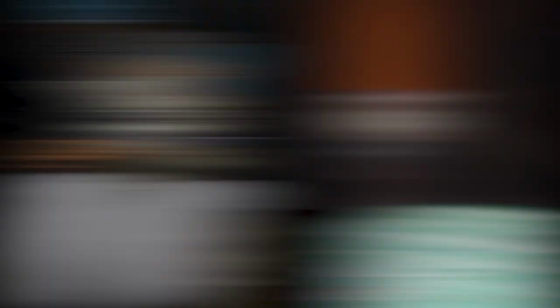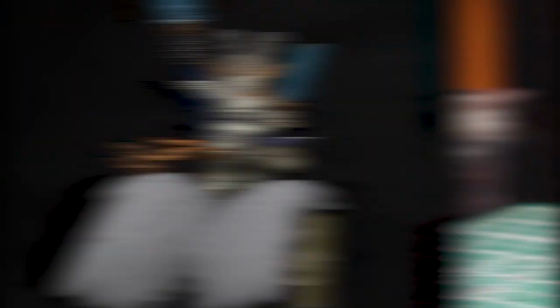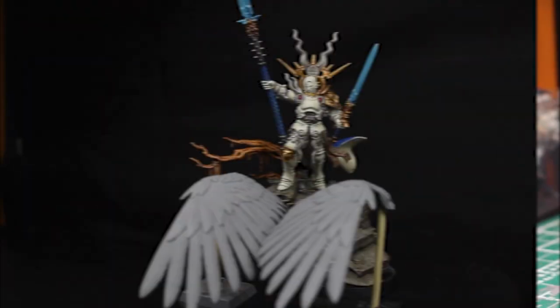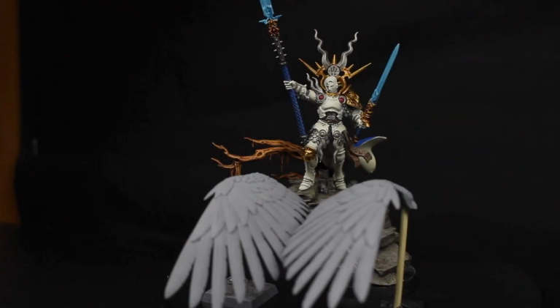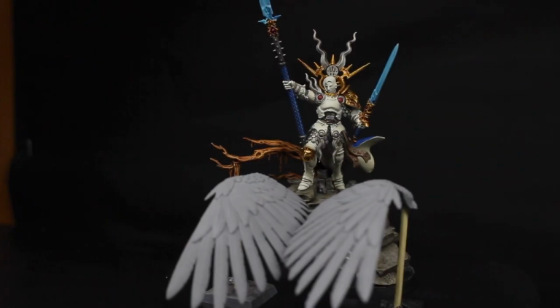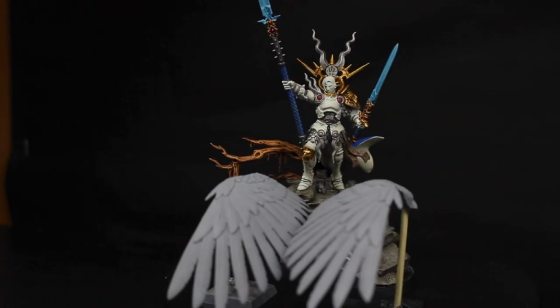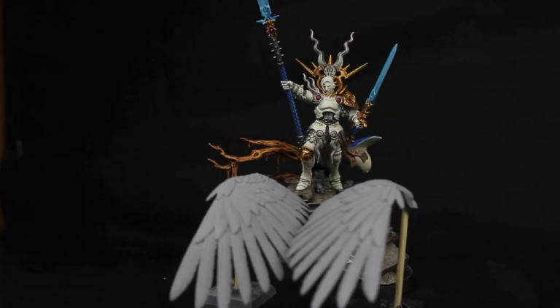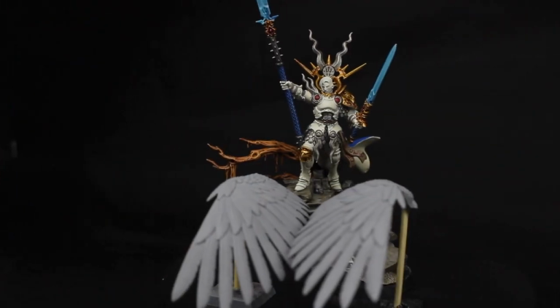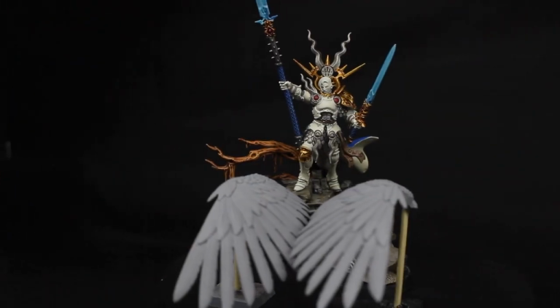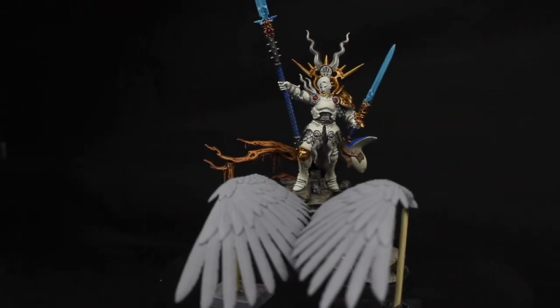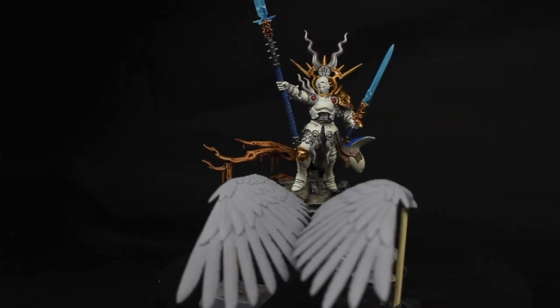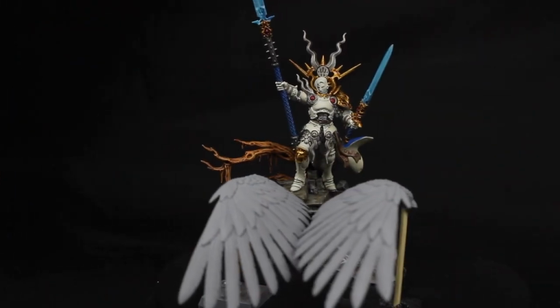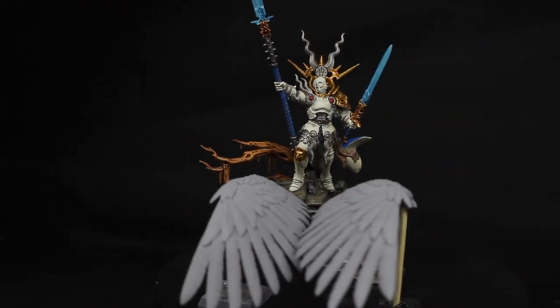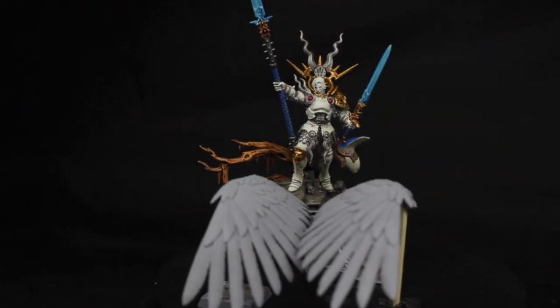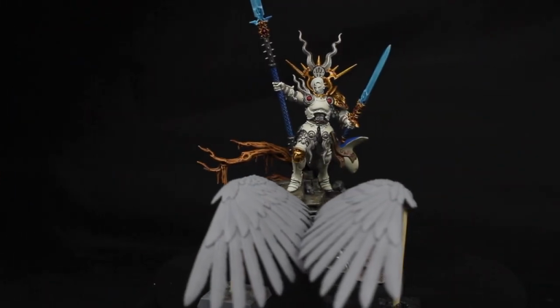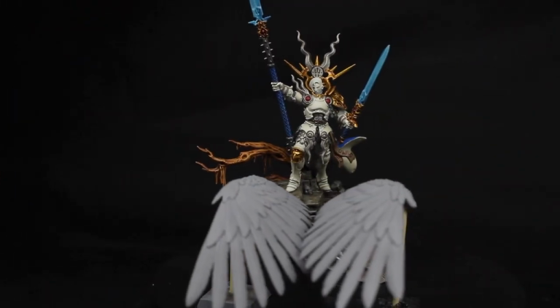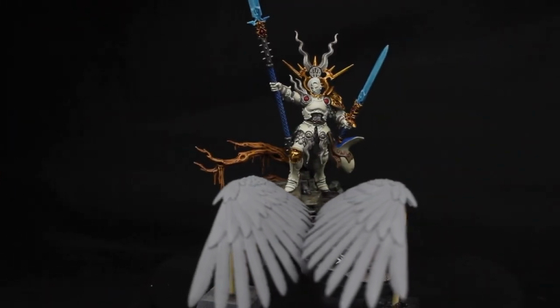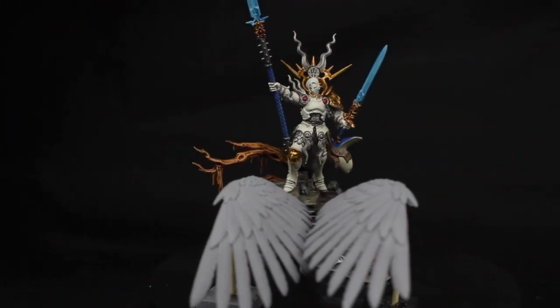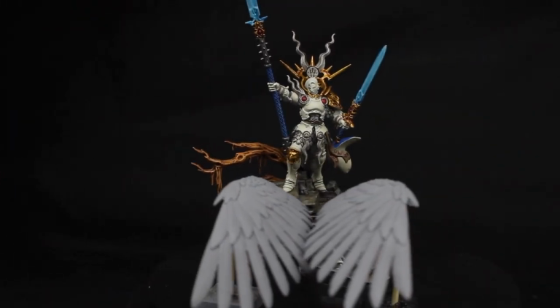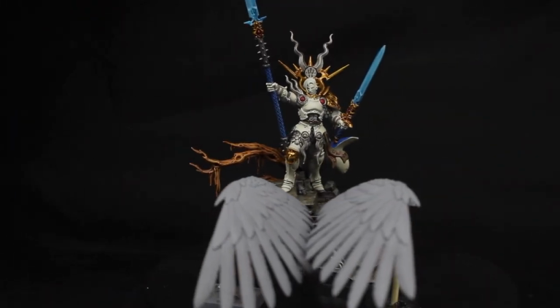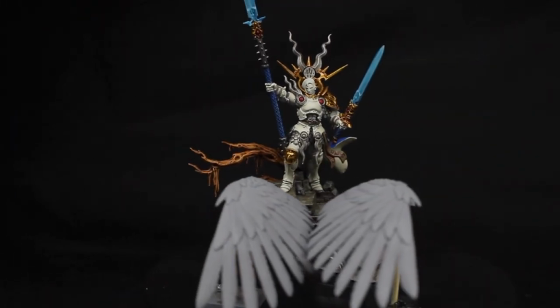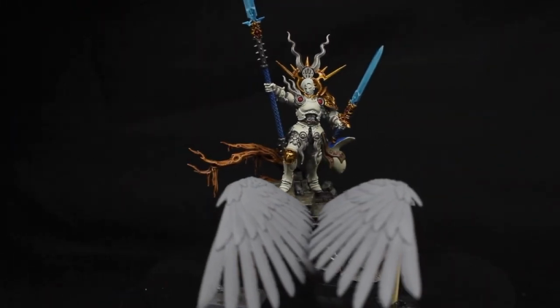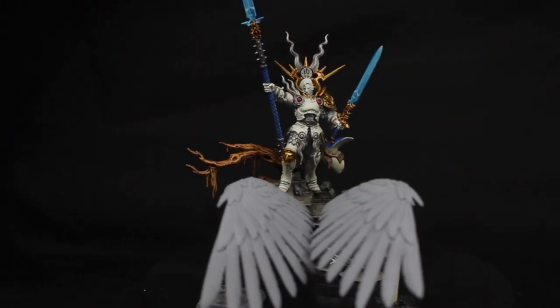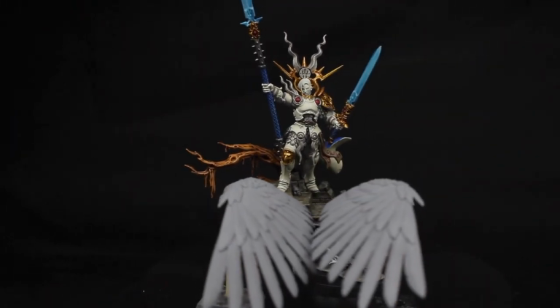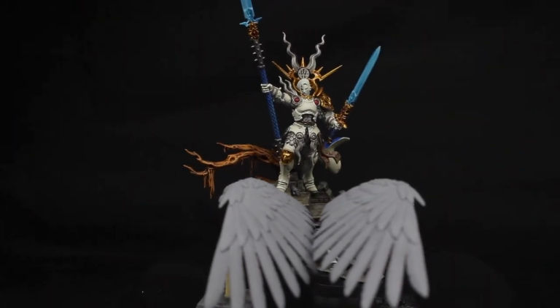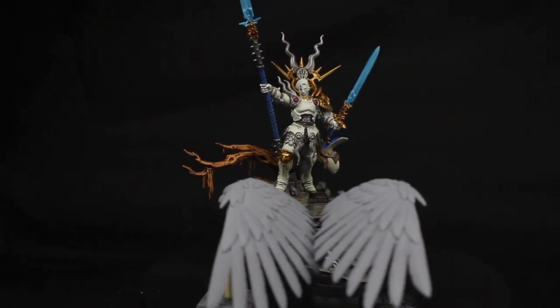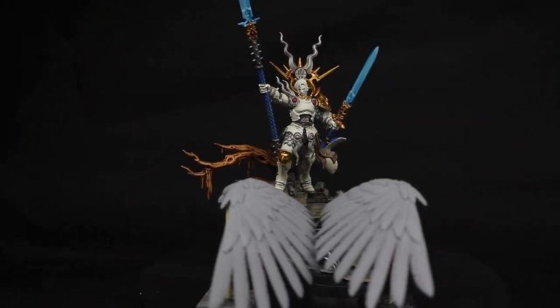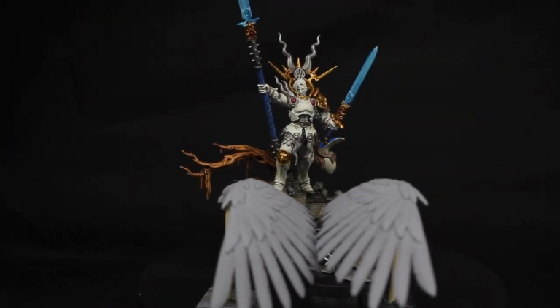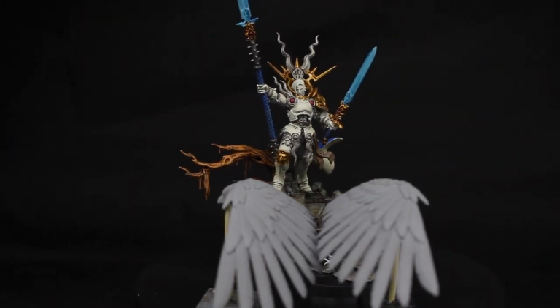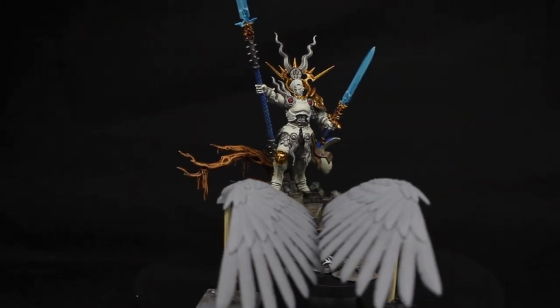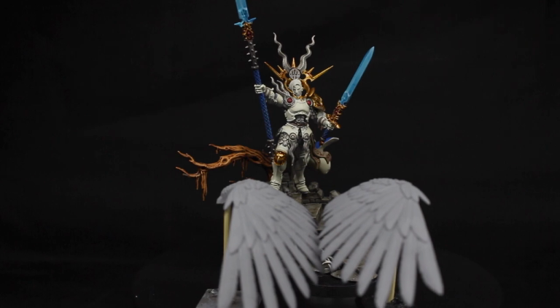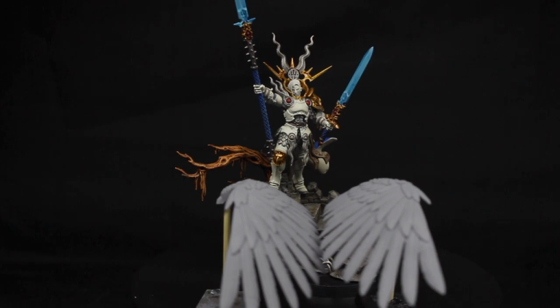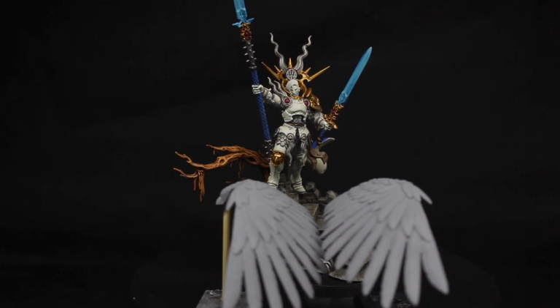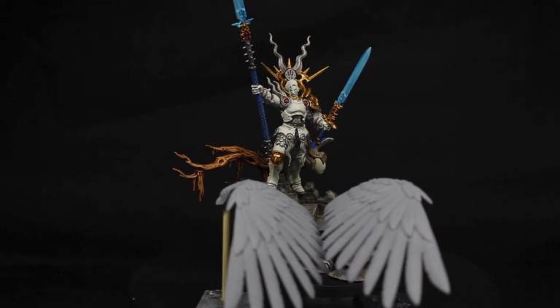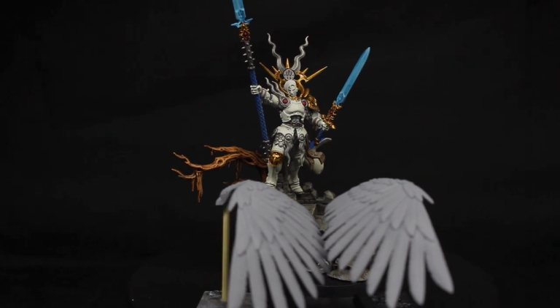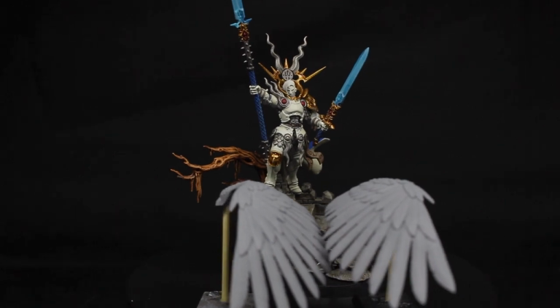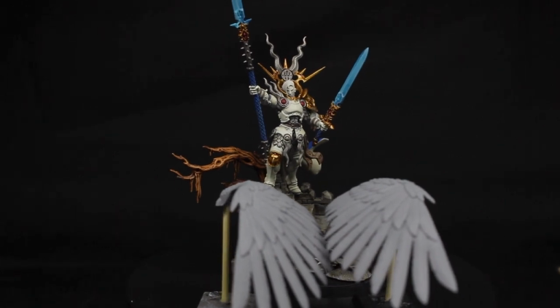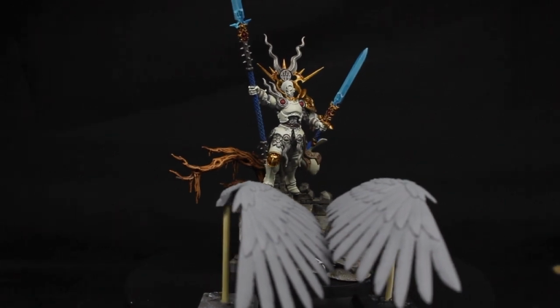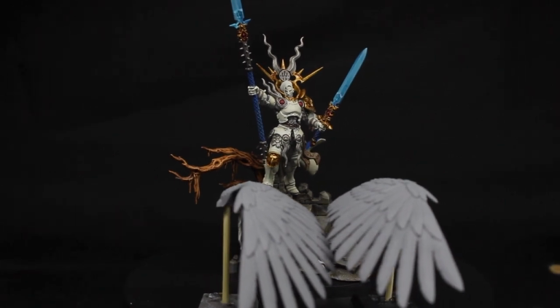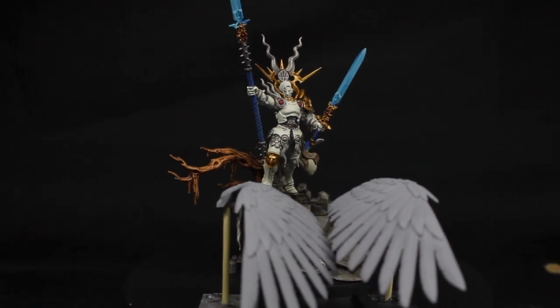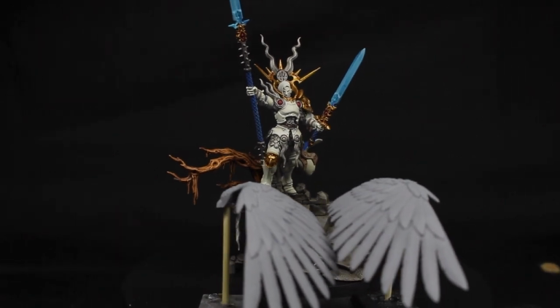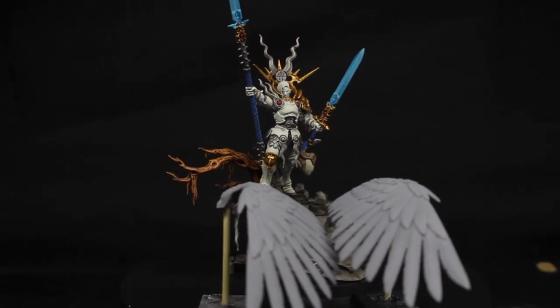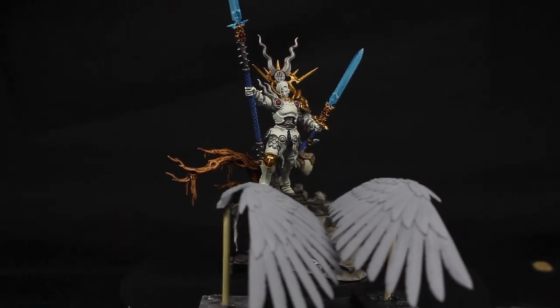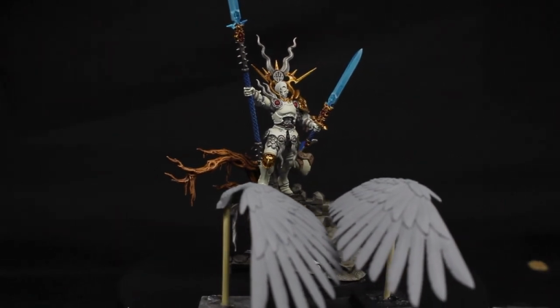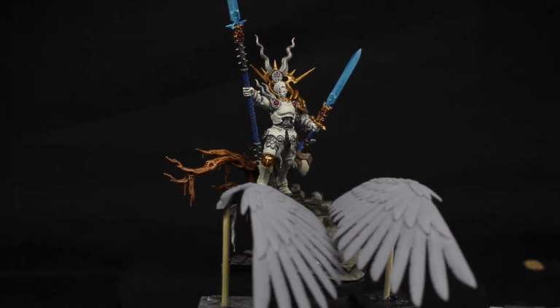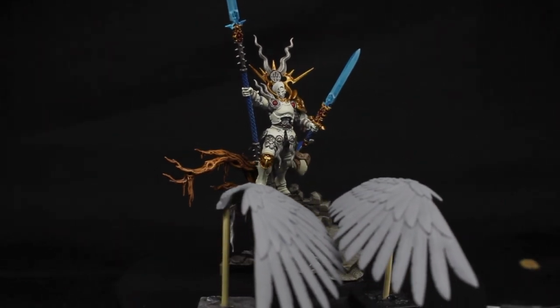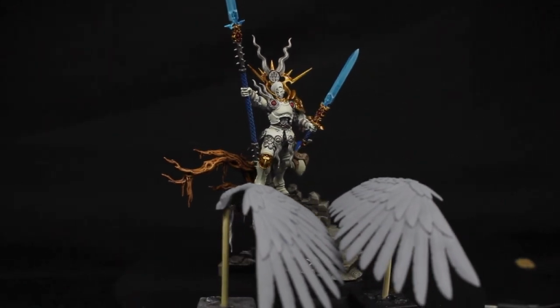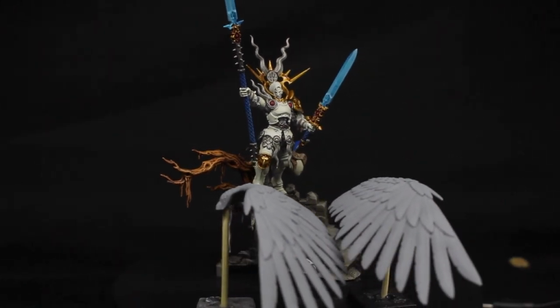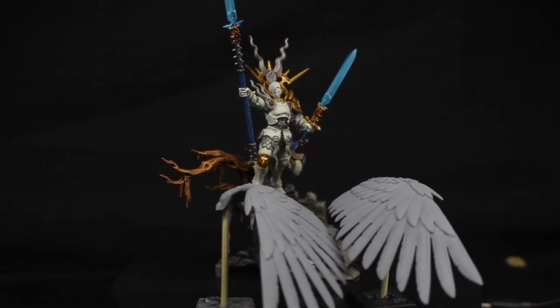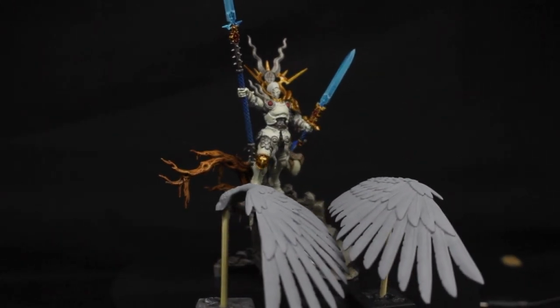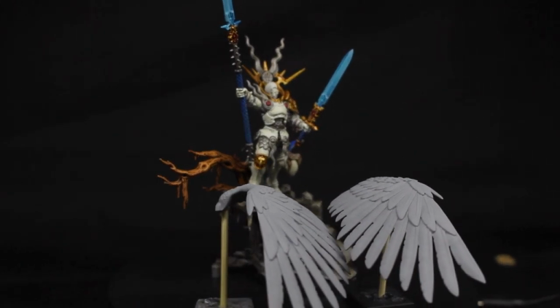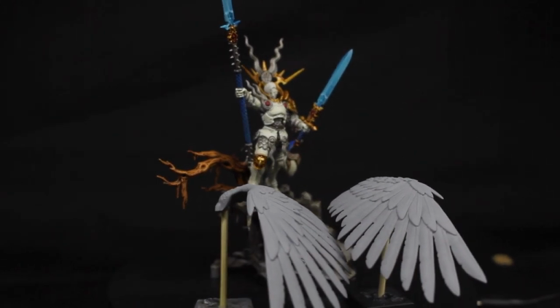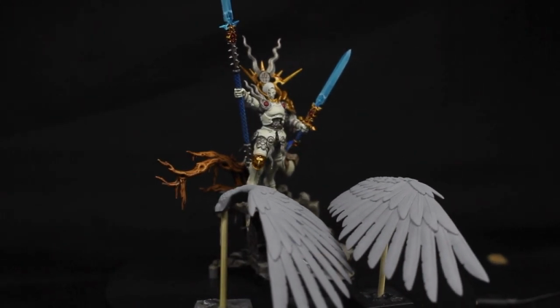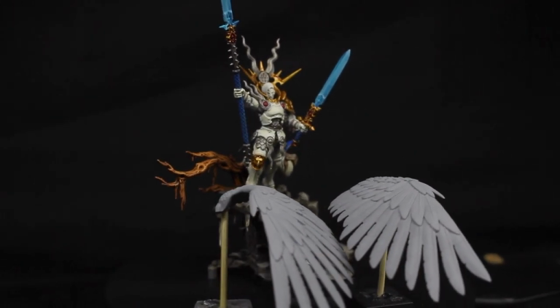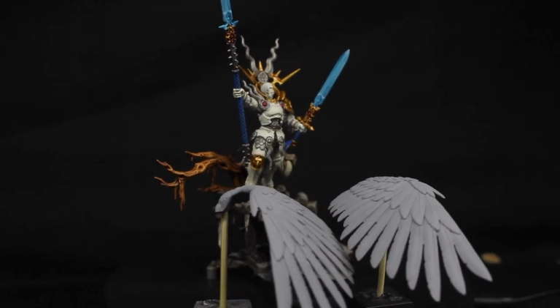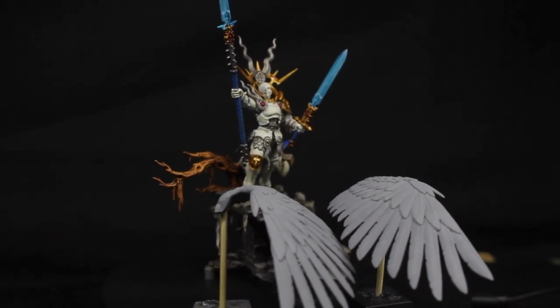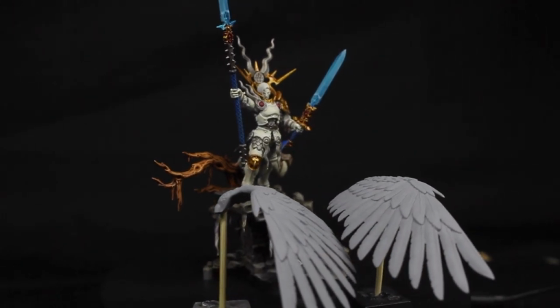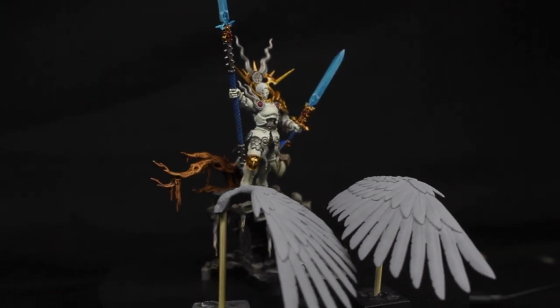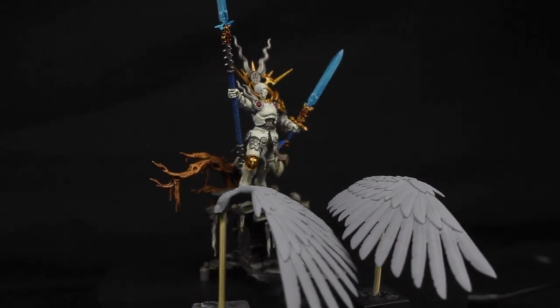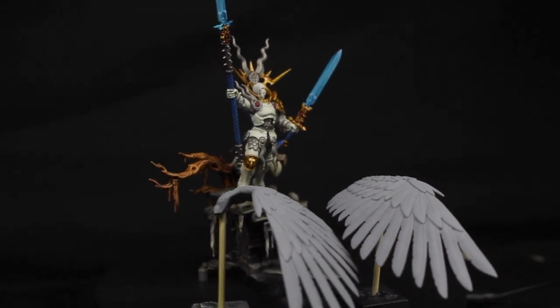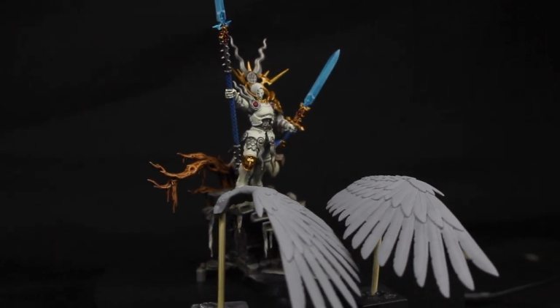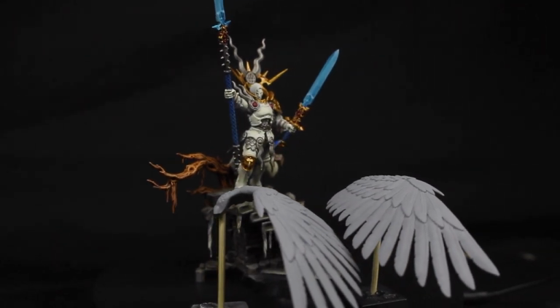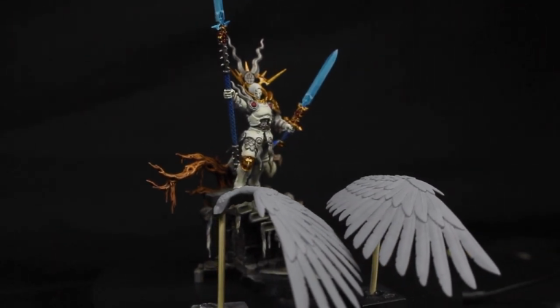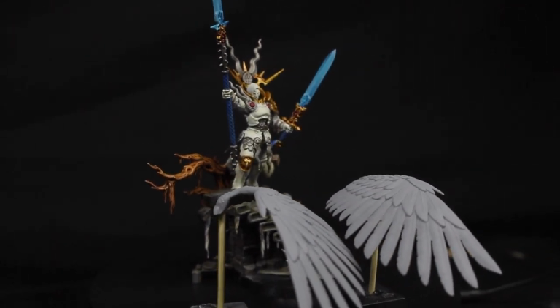With the Griff Hound finished, all that leaves me with now is Yandrasta — but more specifically her wings. That's going to be for the next video. I'll see you all.